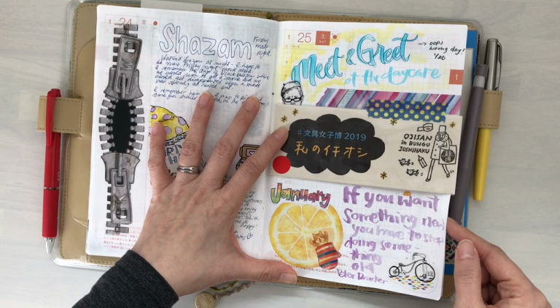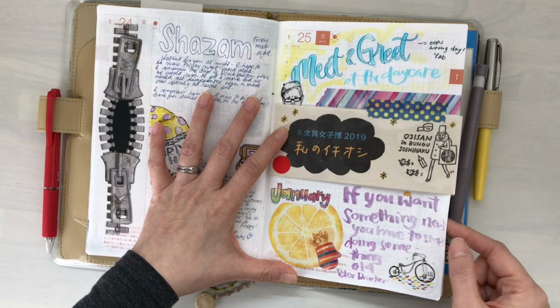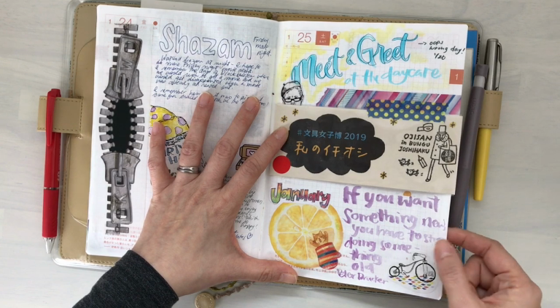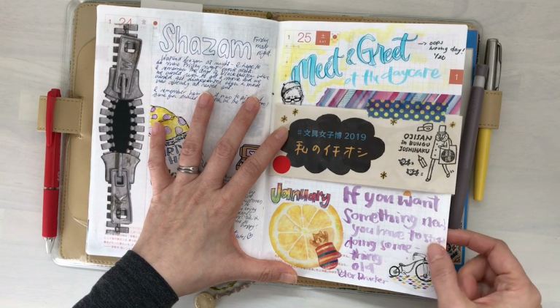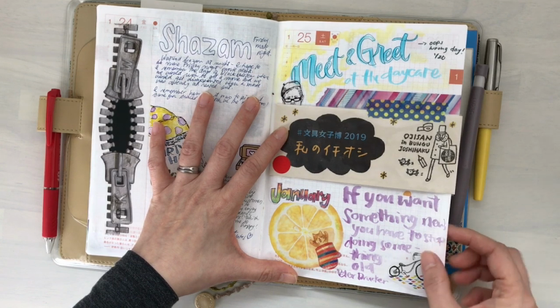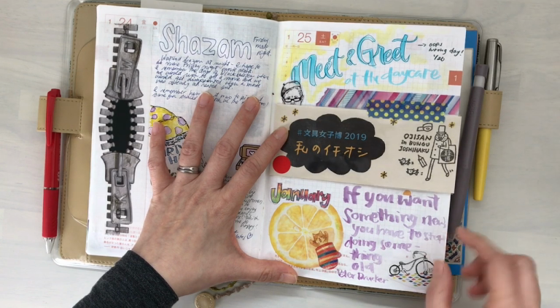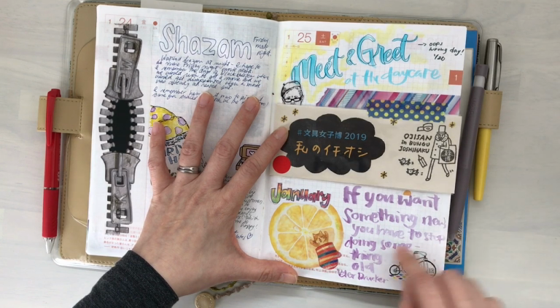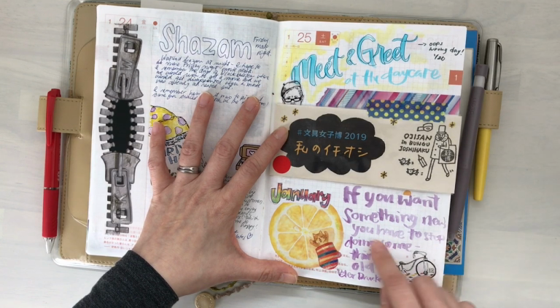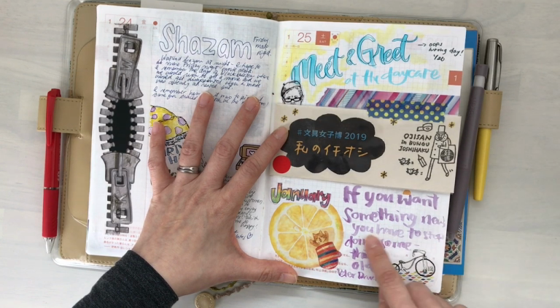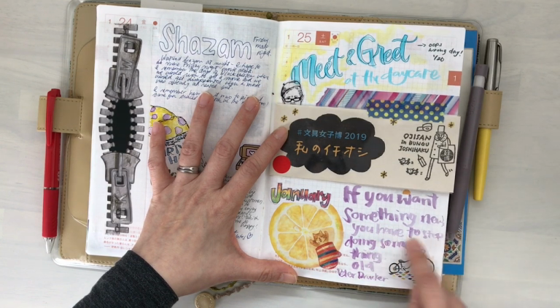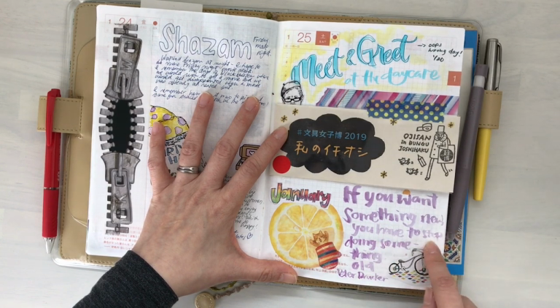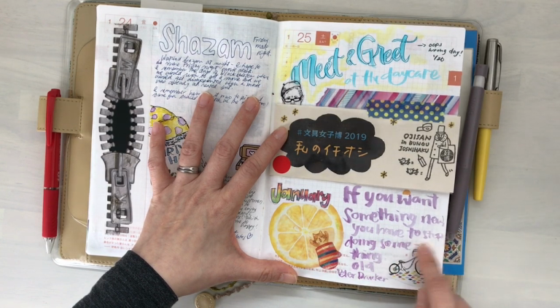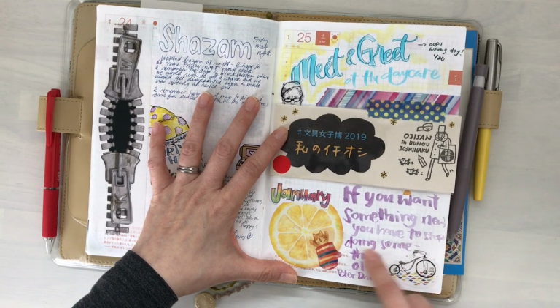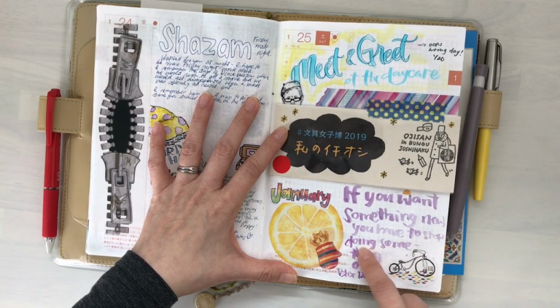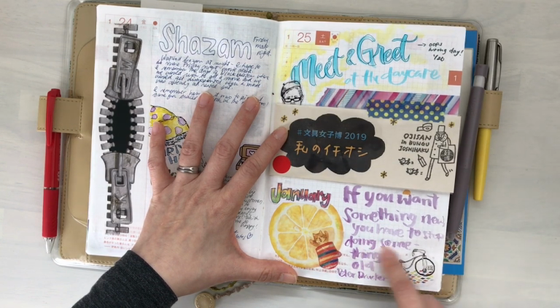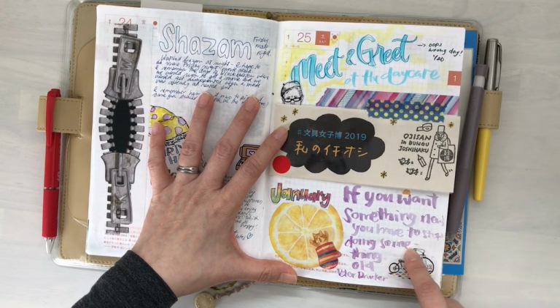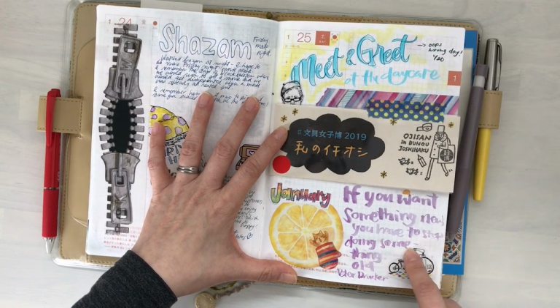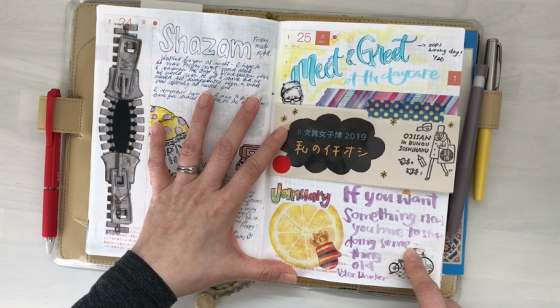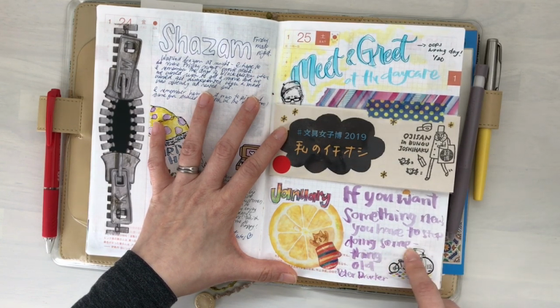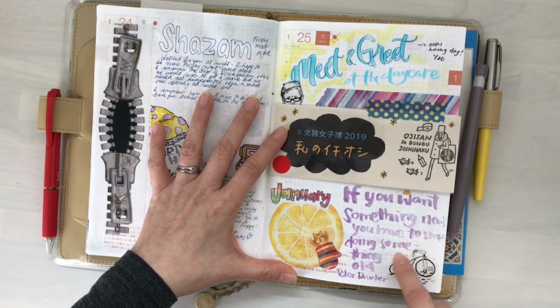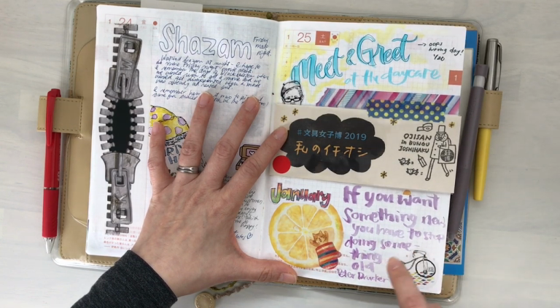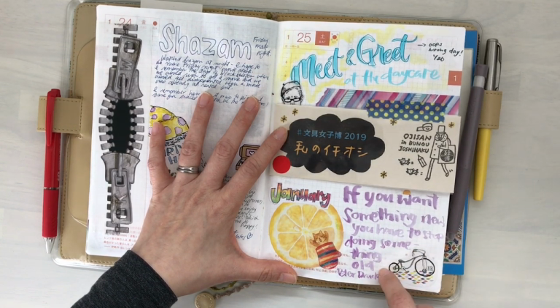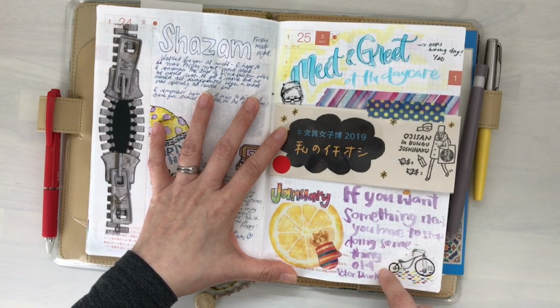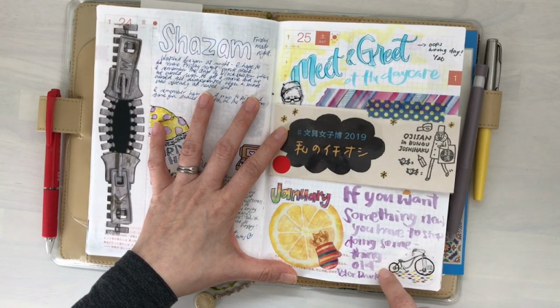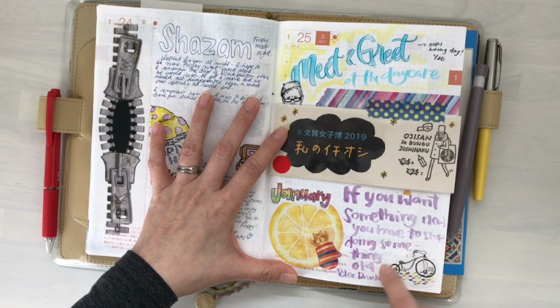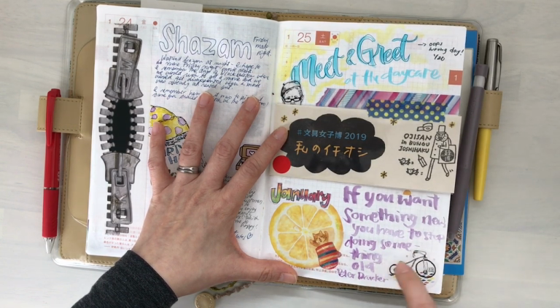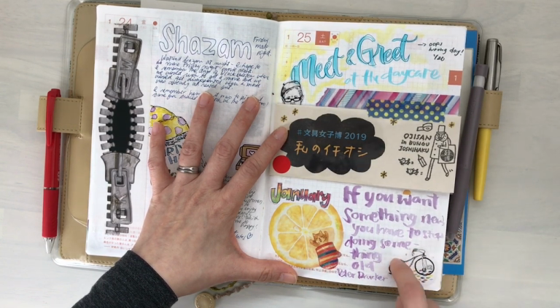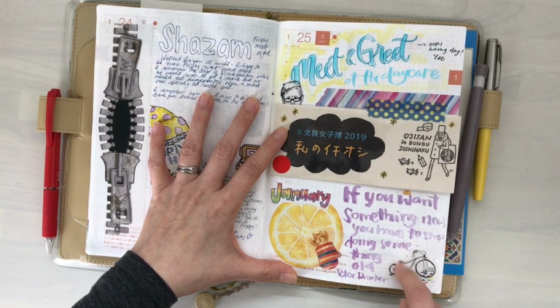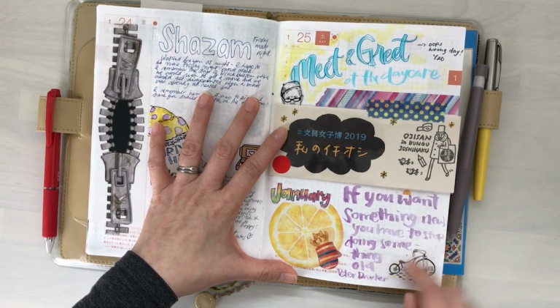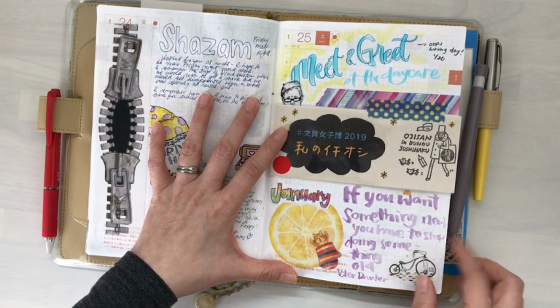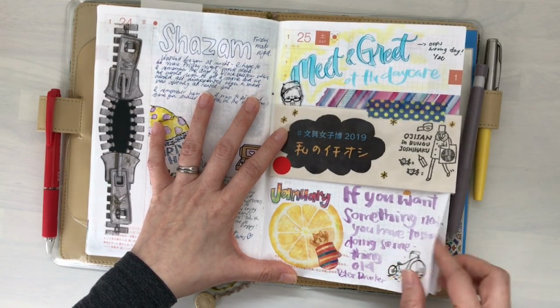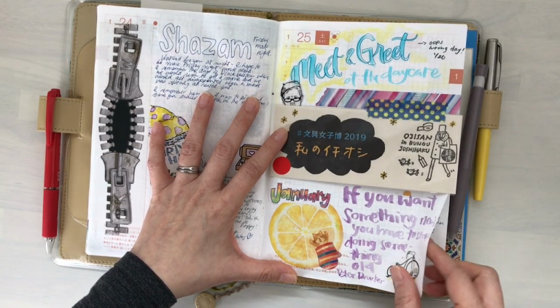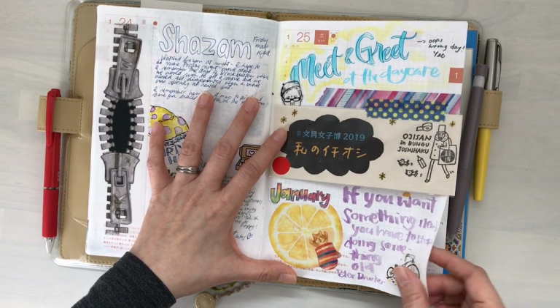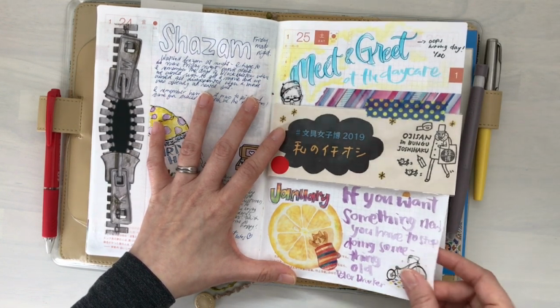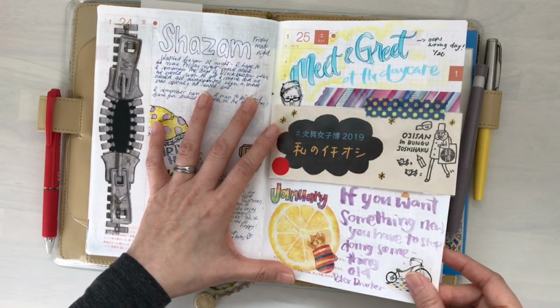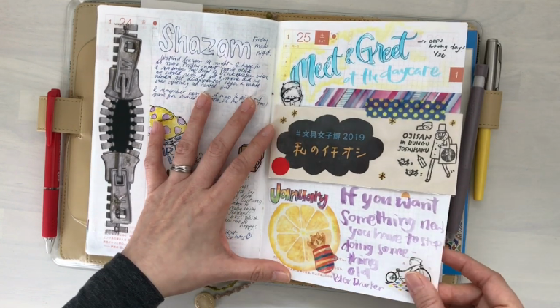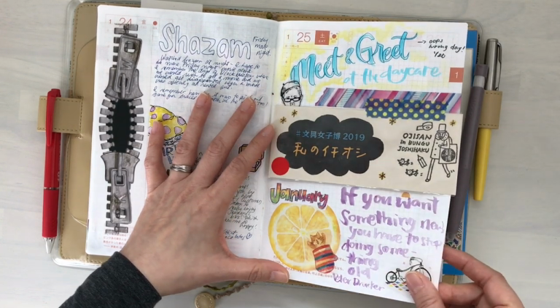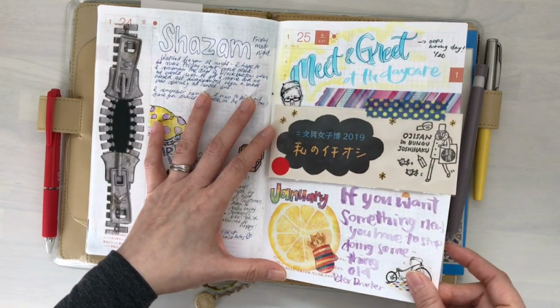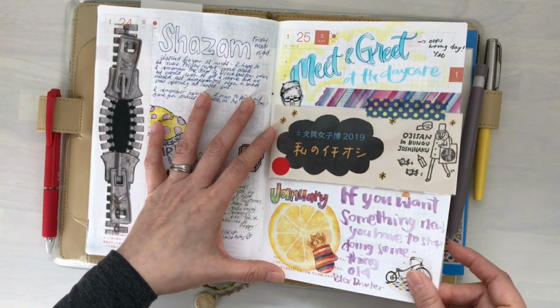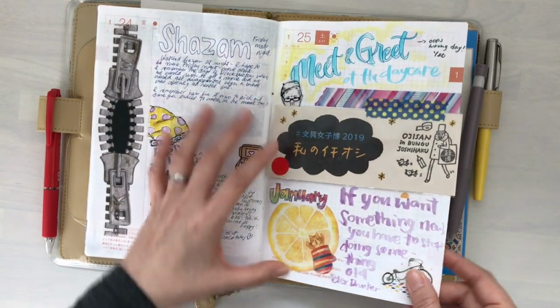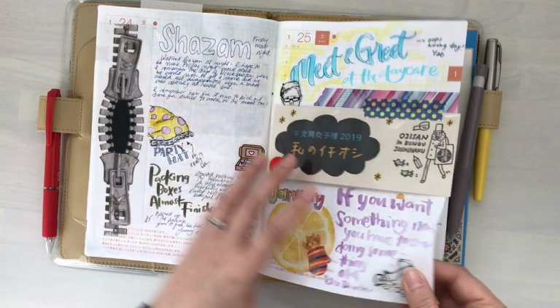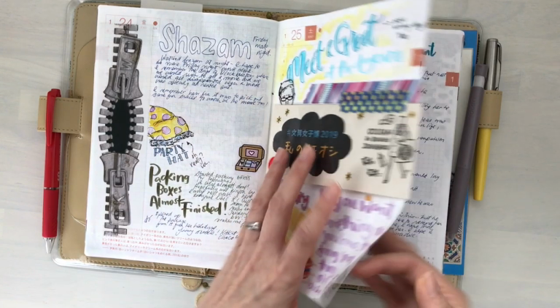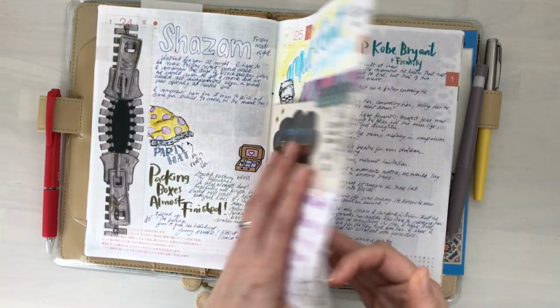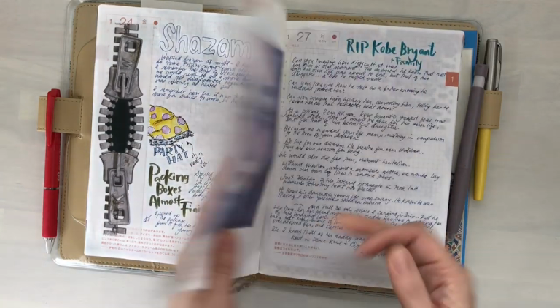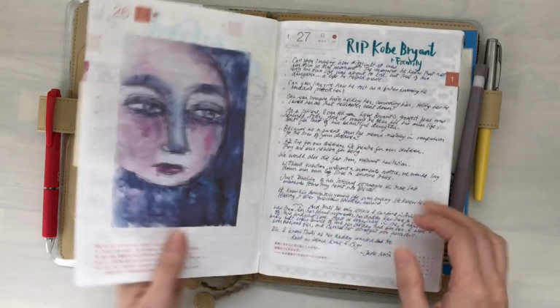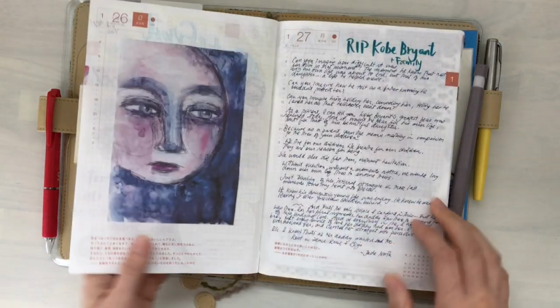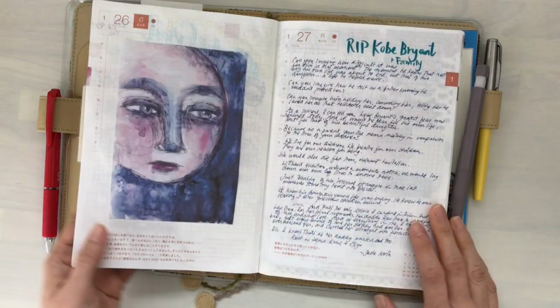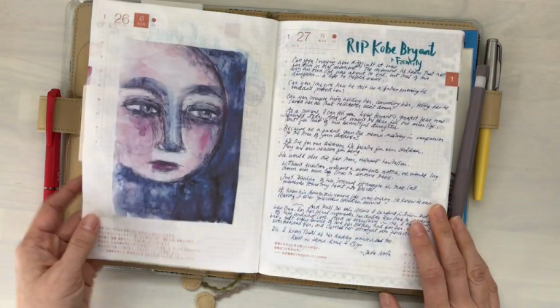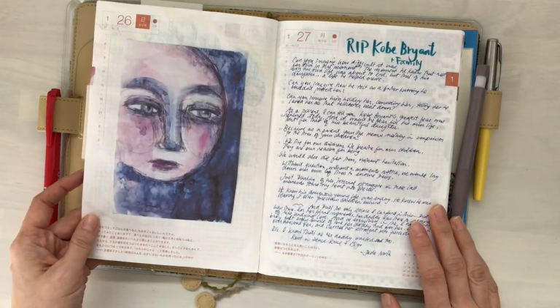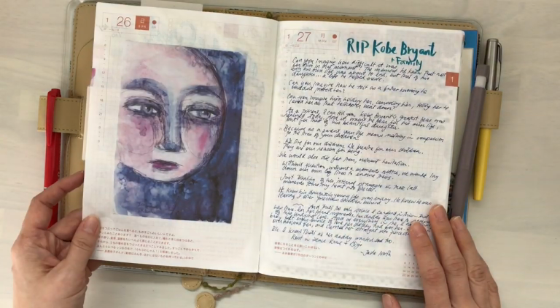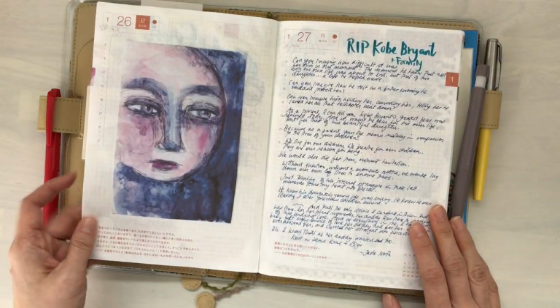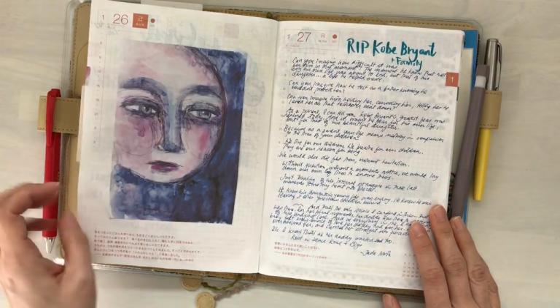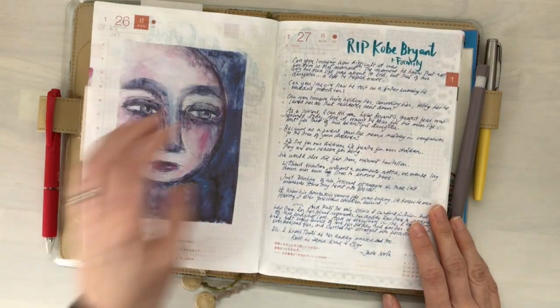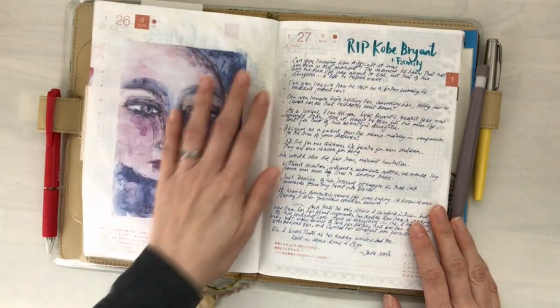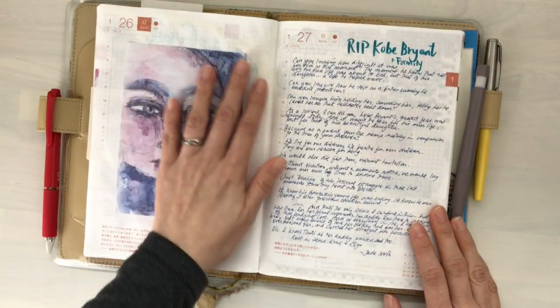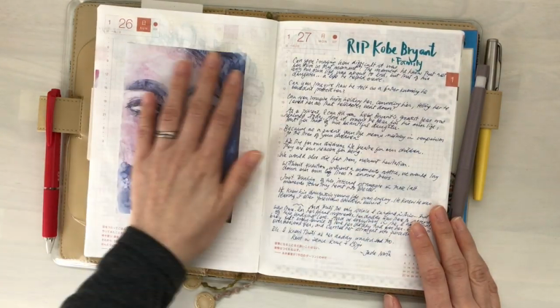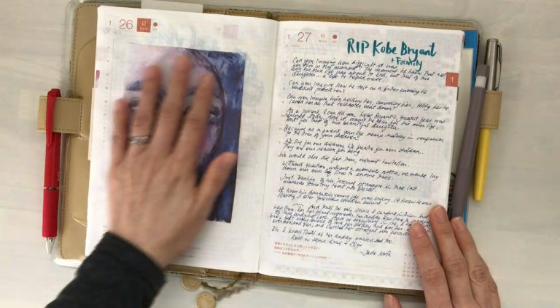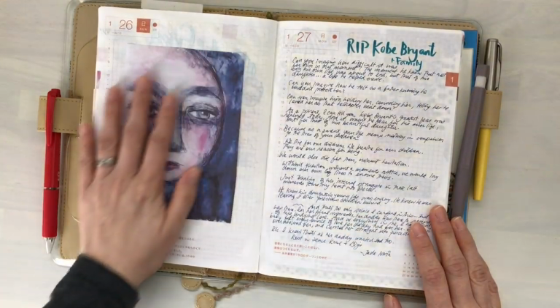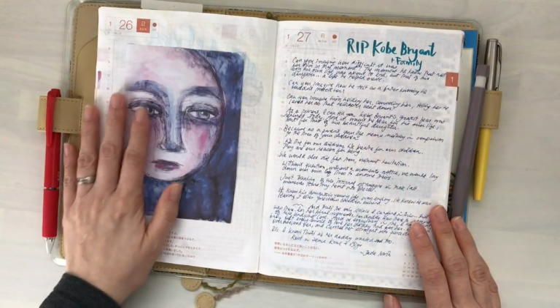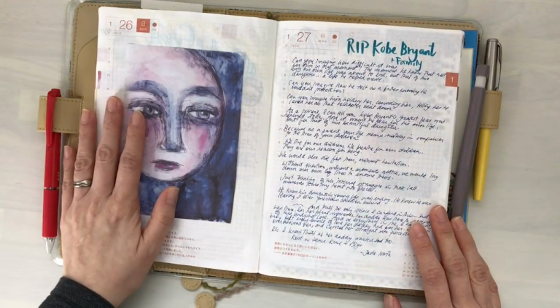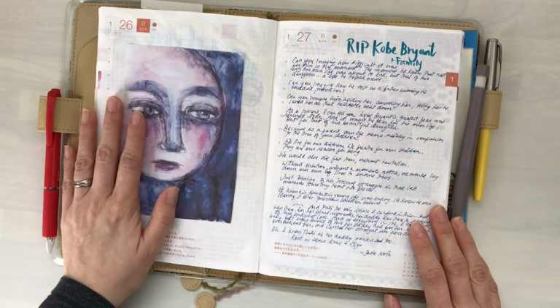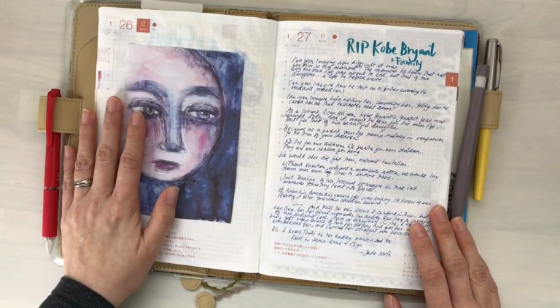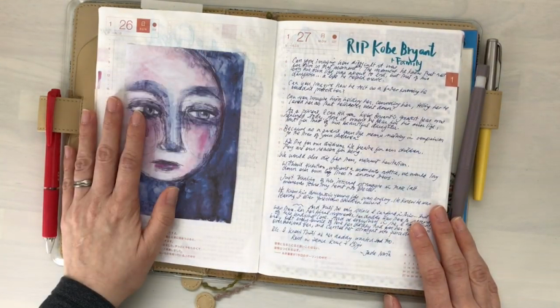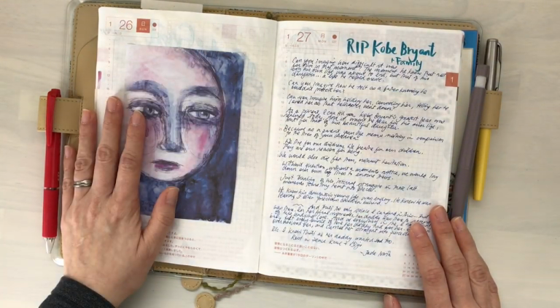"If you want something new, you have to stop doing something old." That's right. This is from Courtney as well.